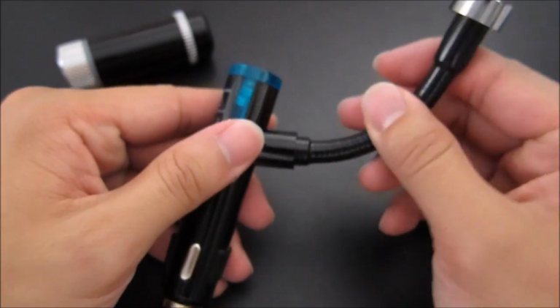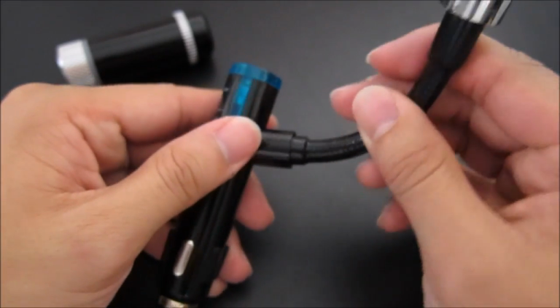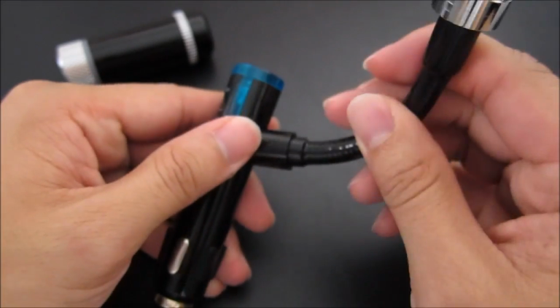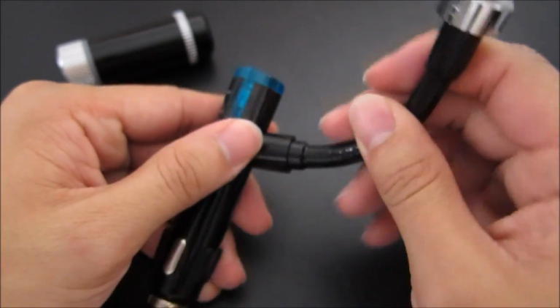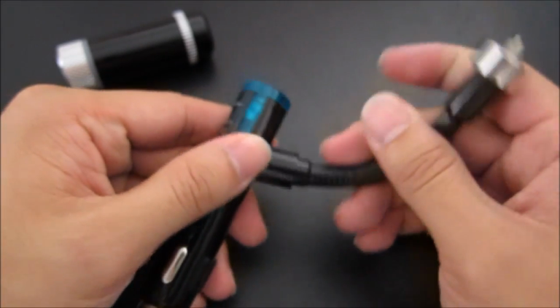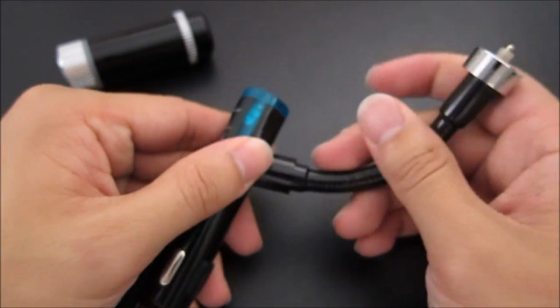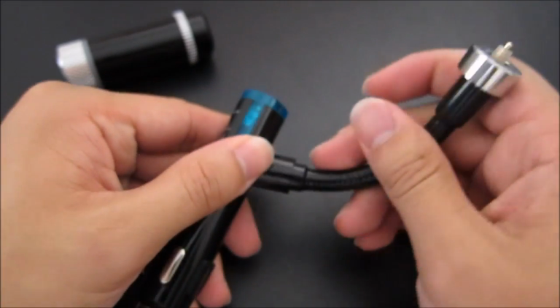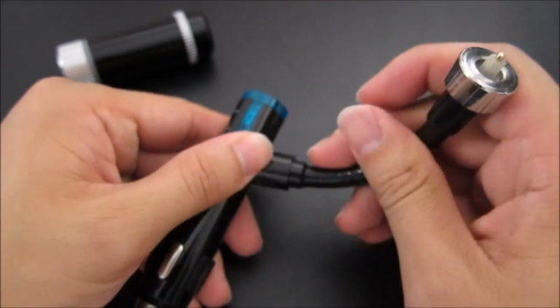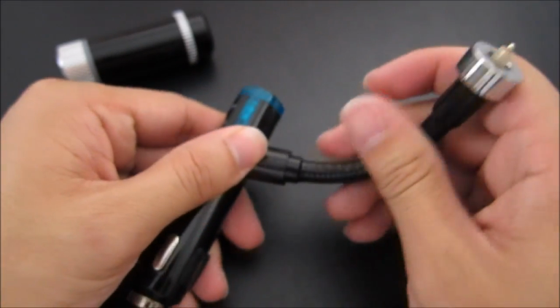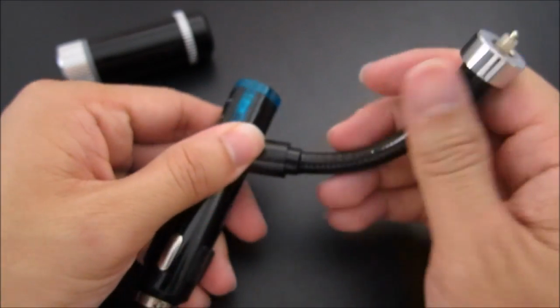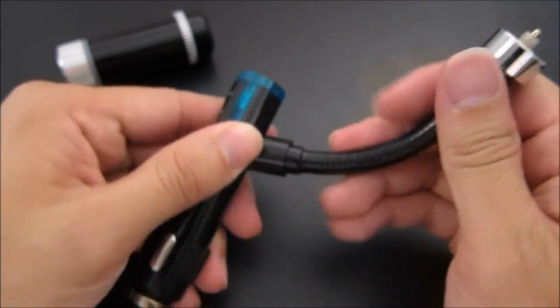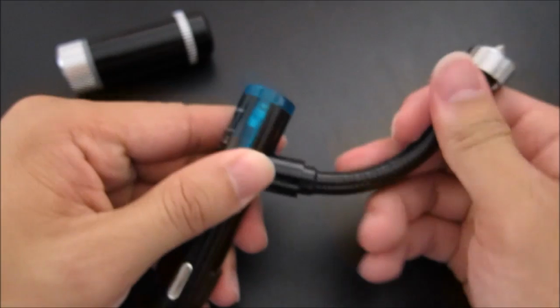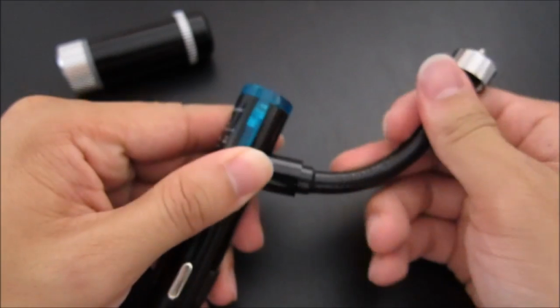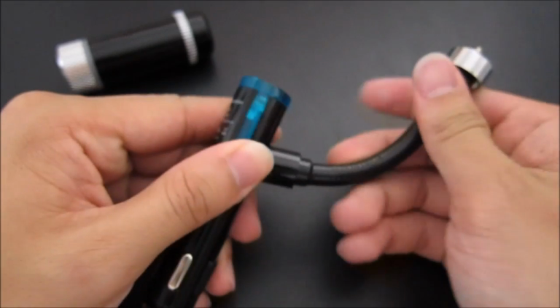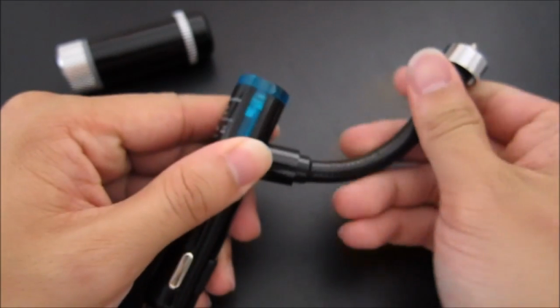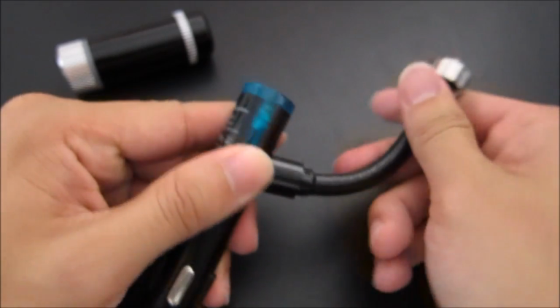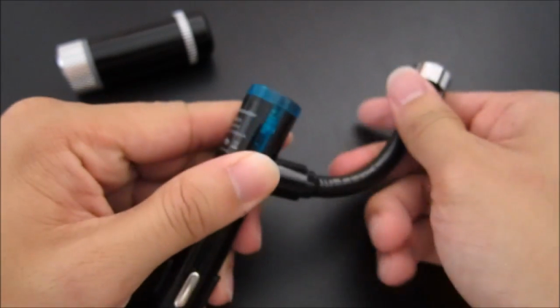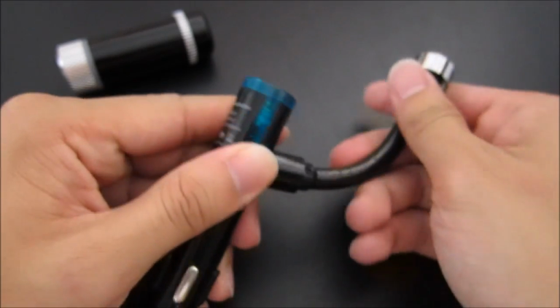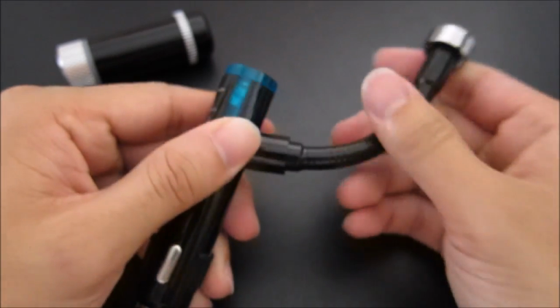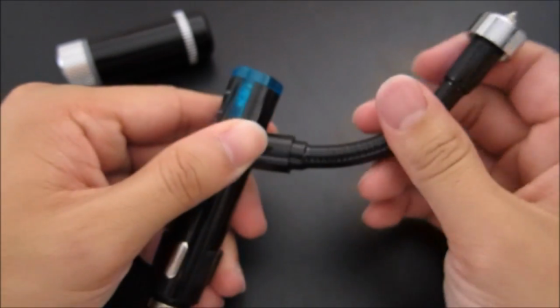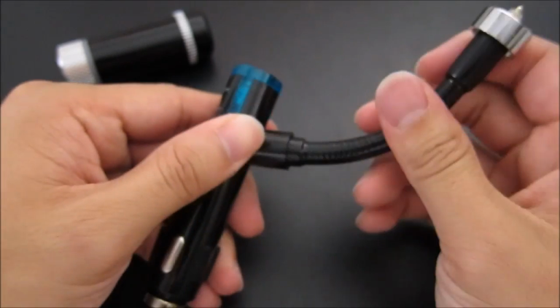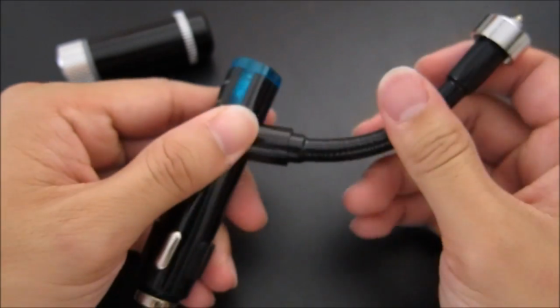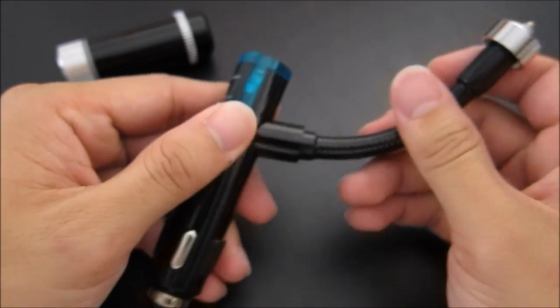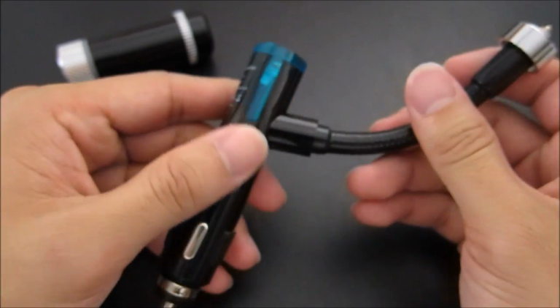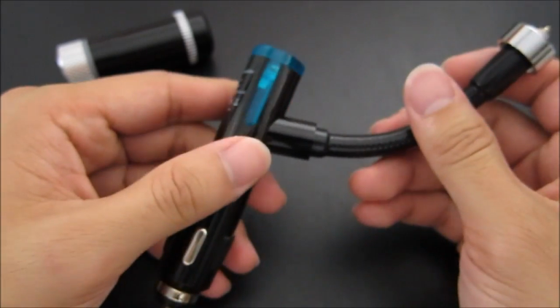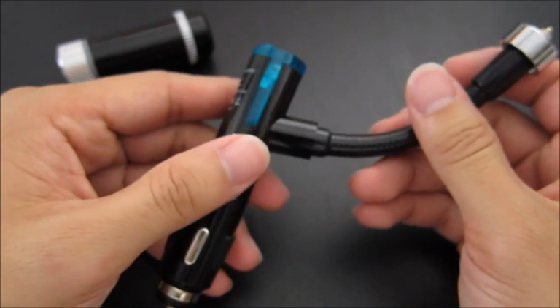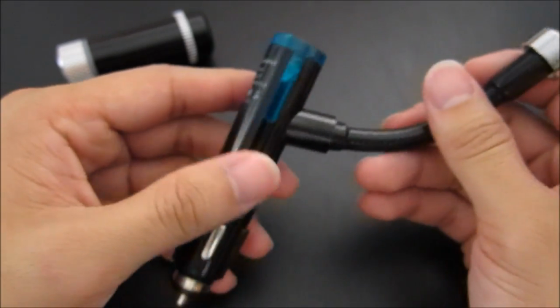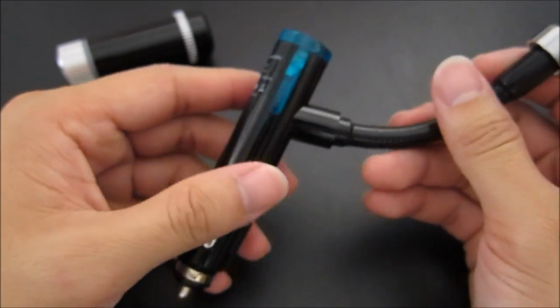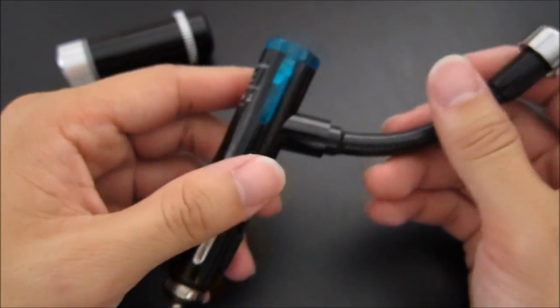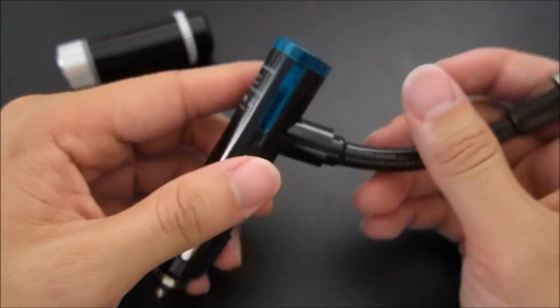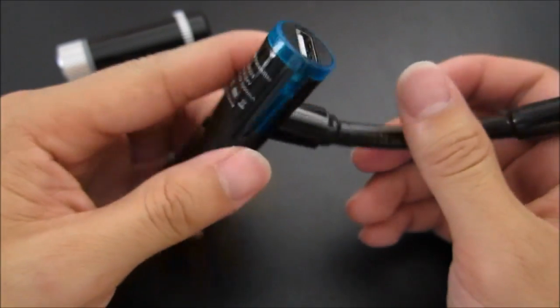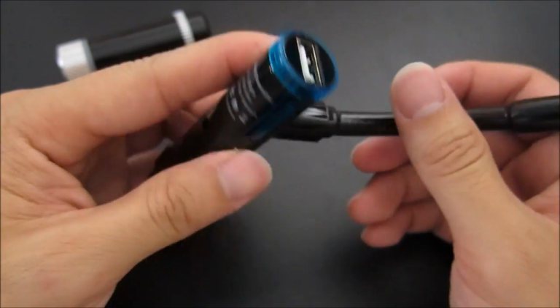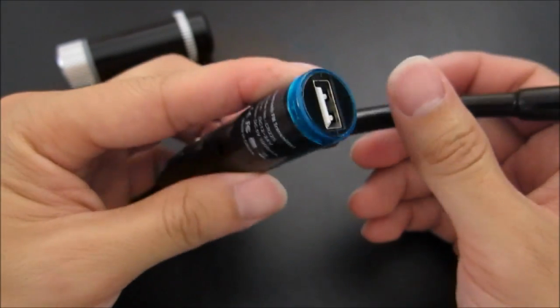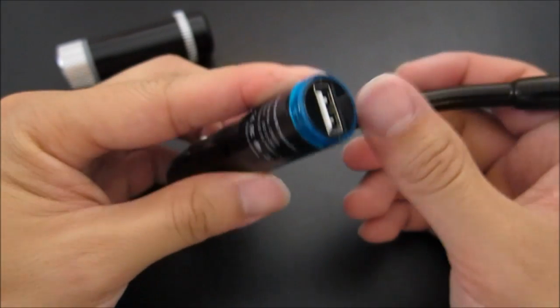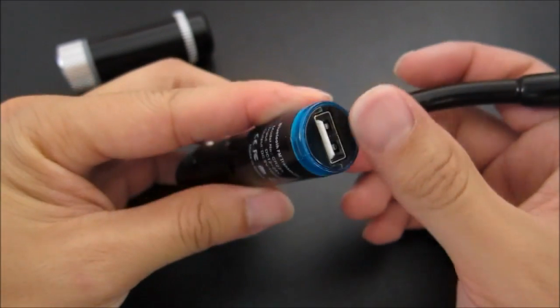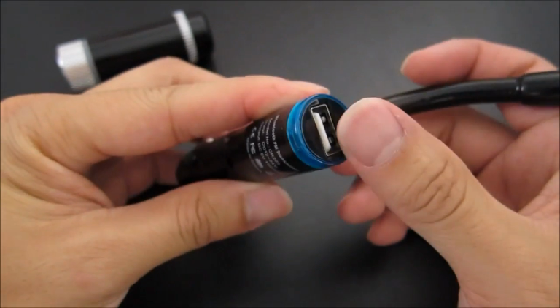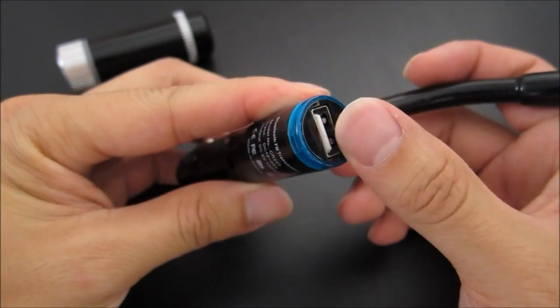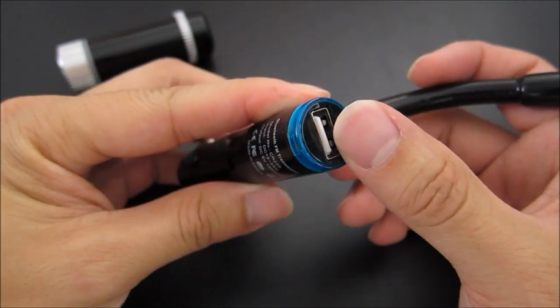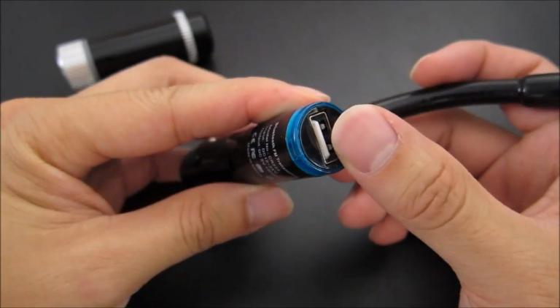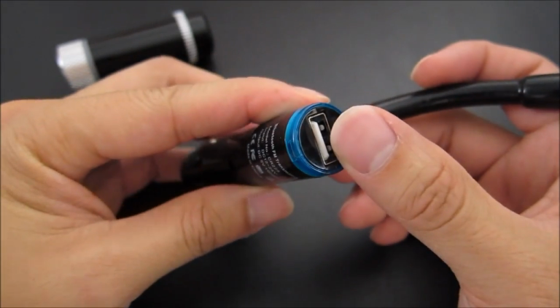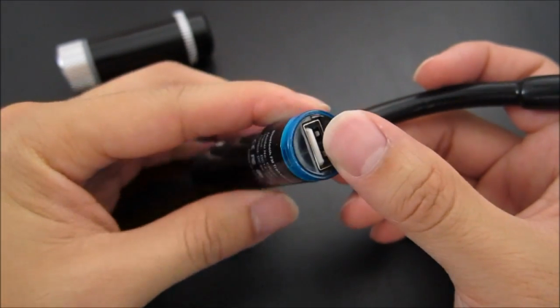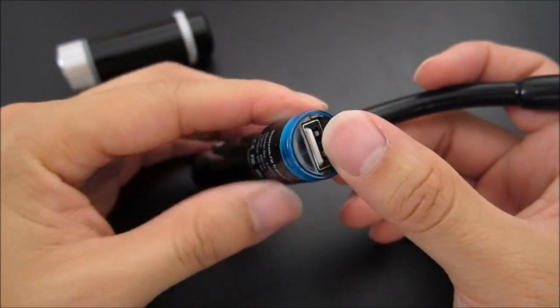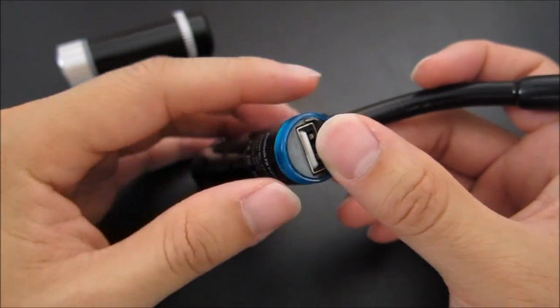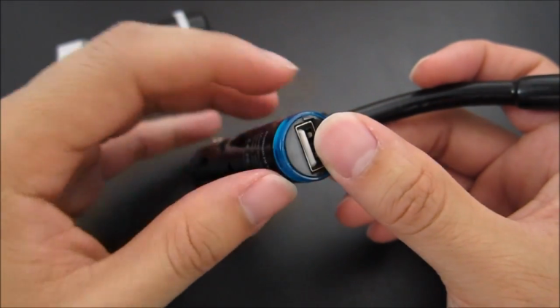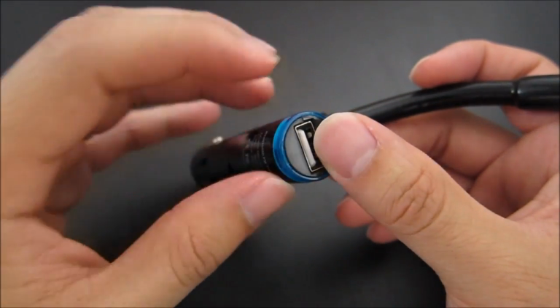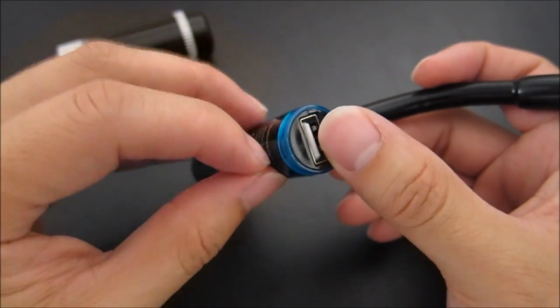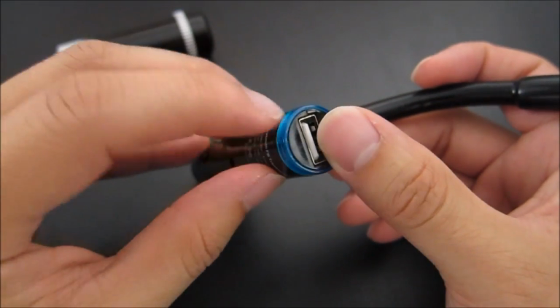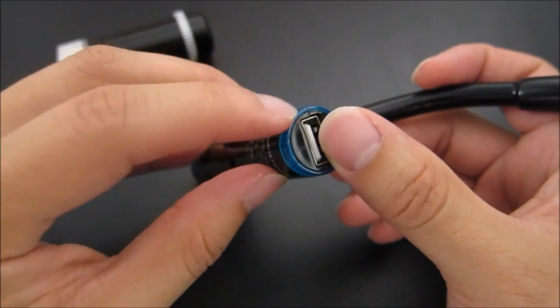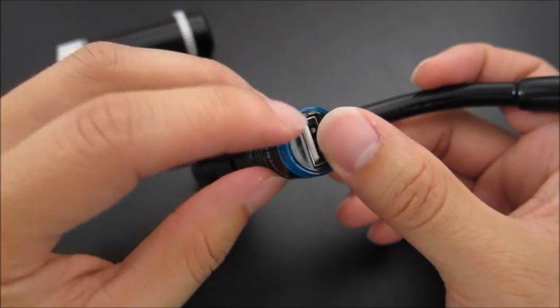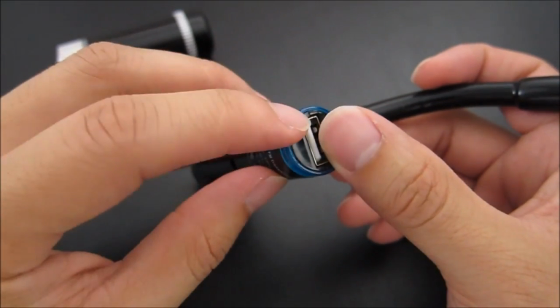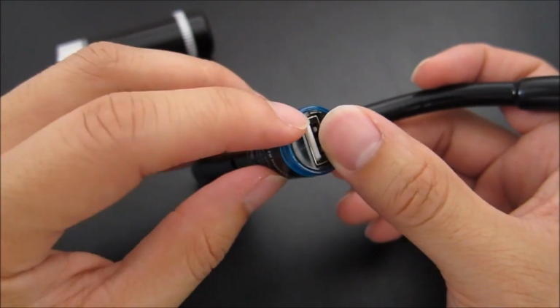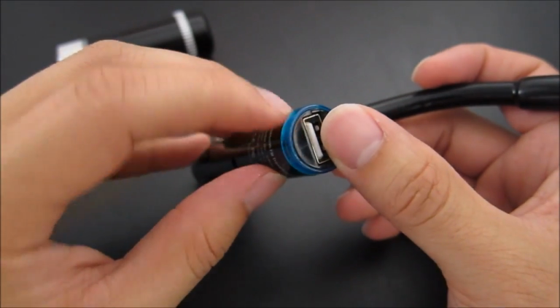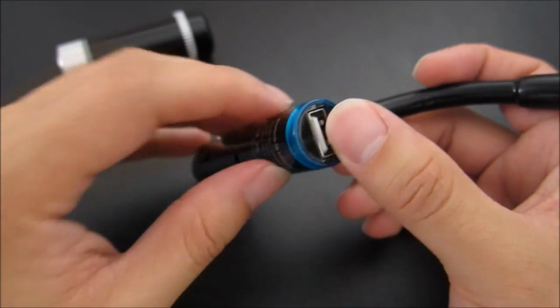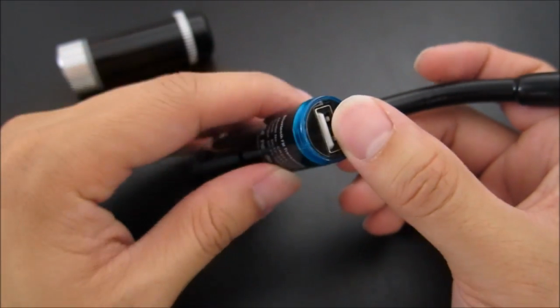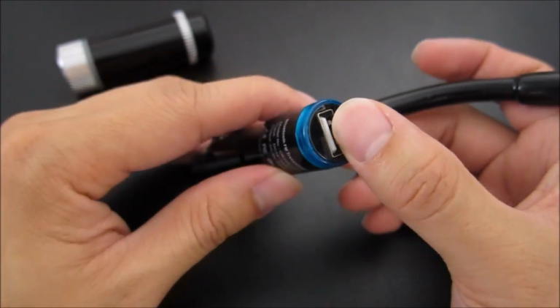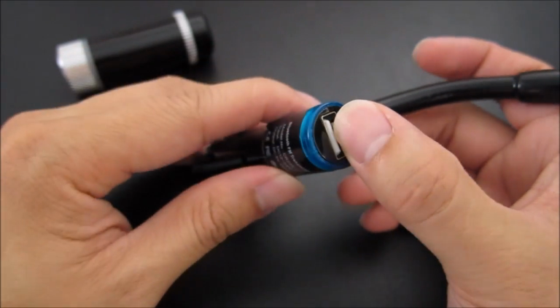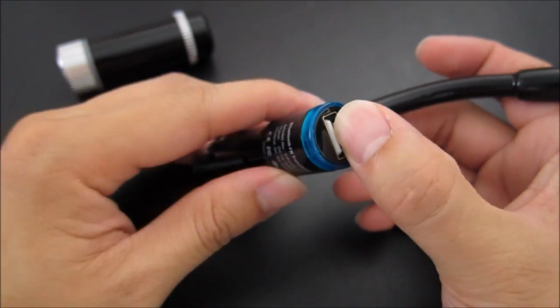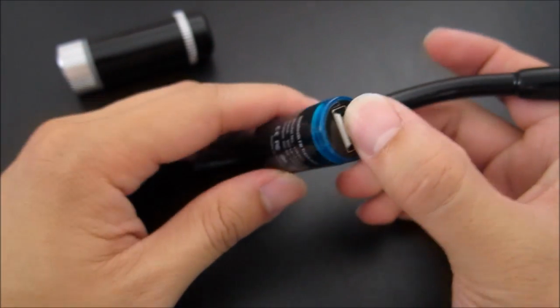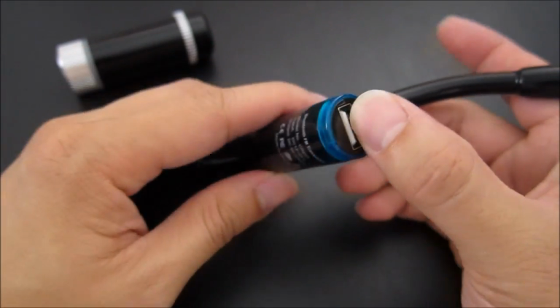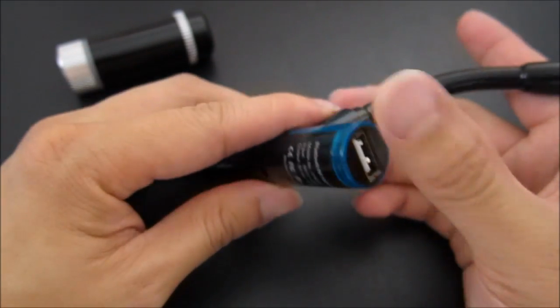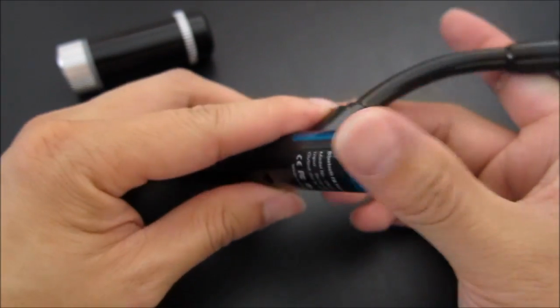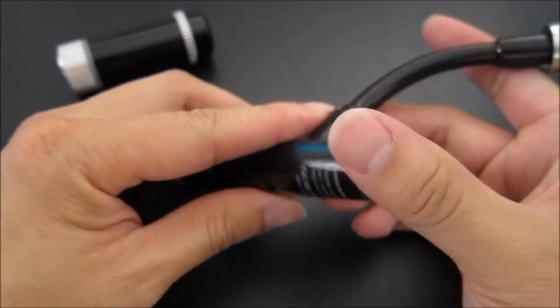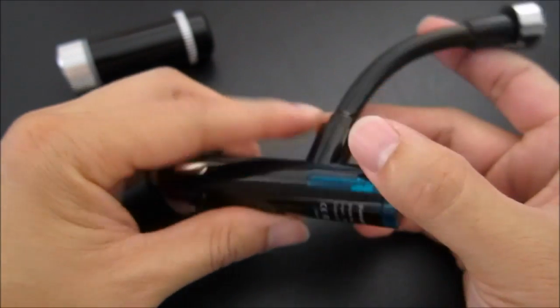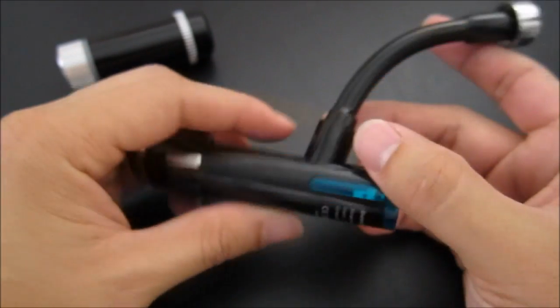This part here is very flexible, as you can see, going in different directions. The added bonus of the USB charging port was very nice.